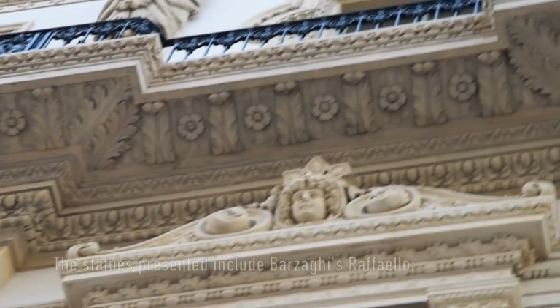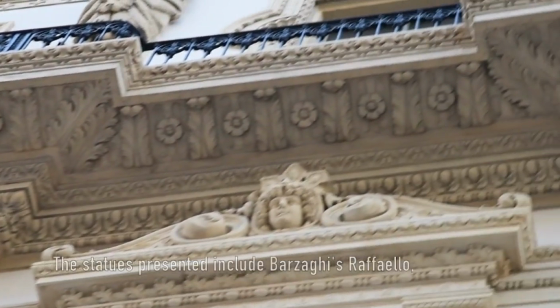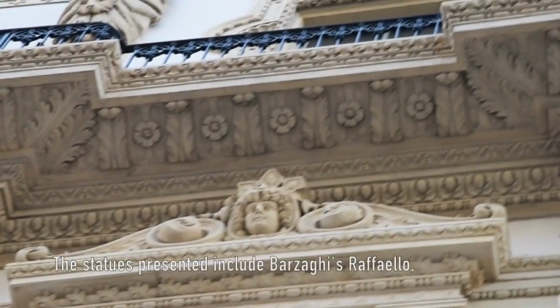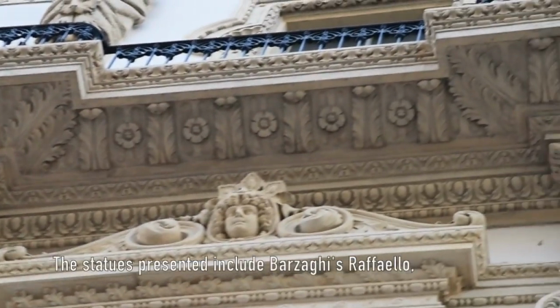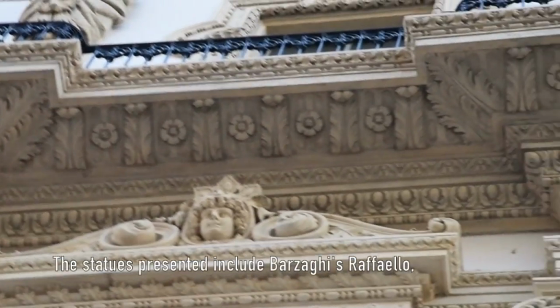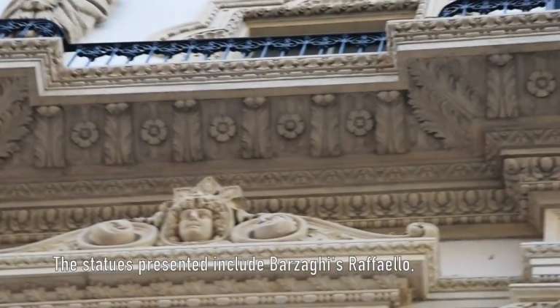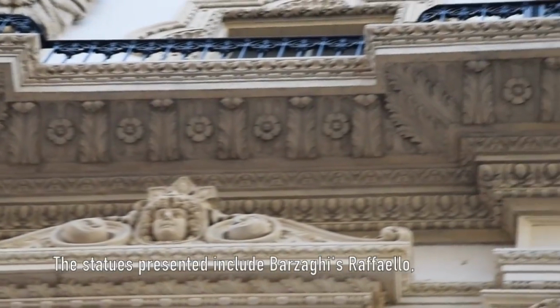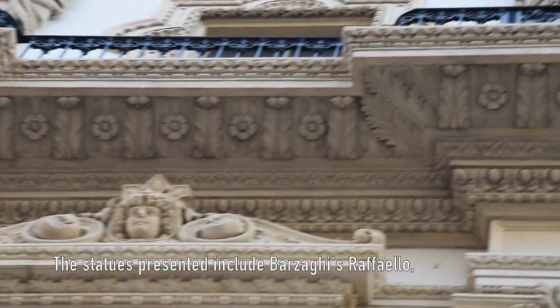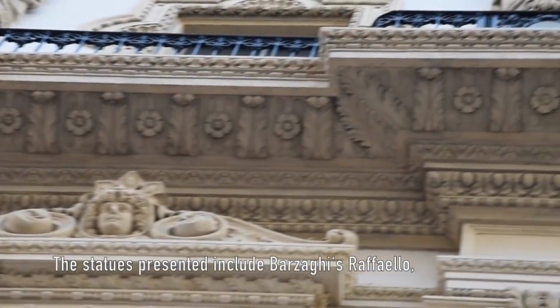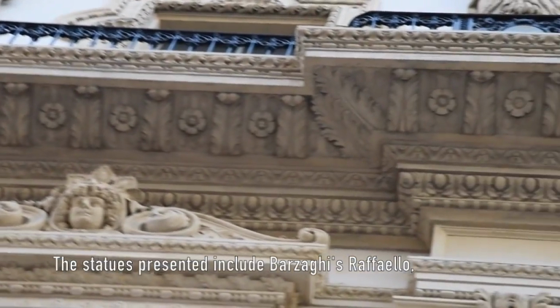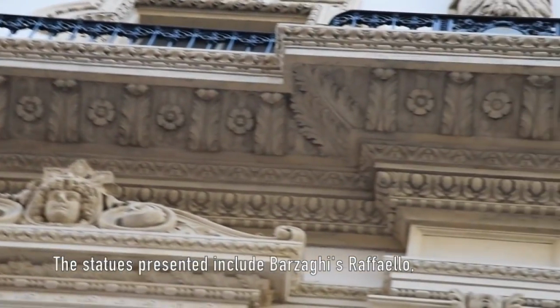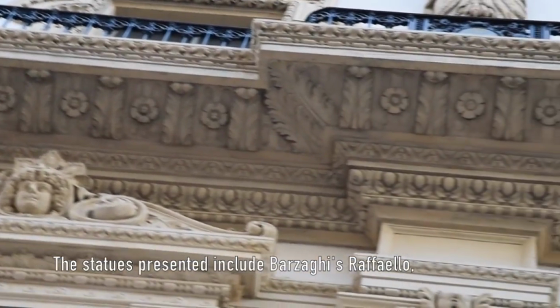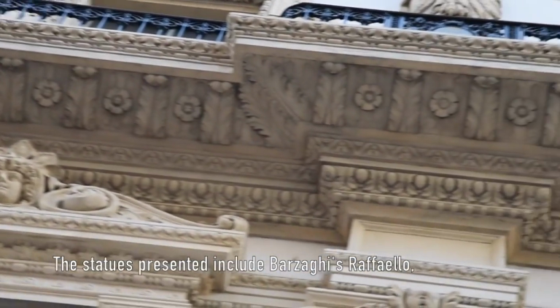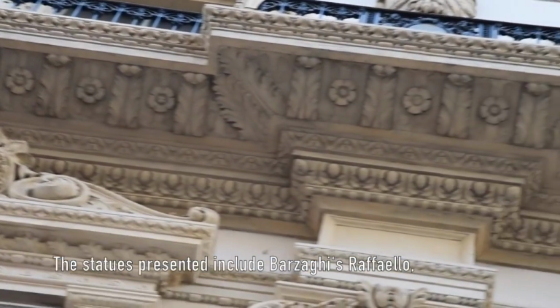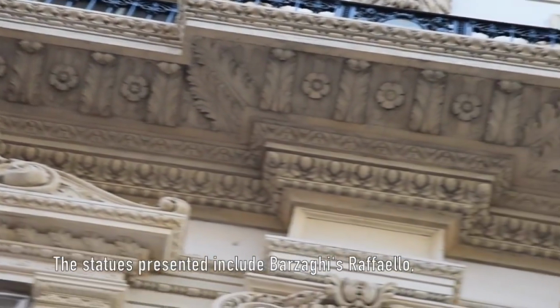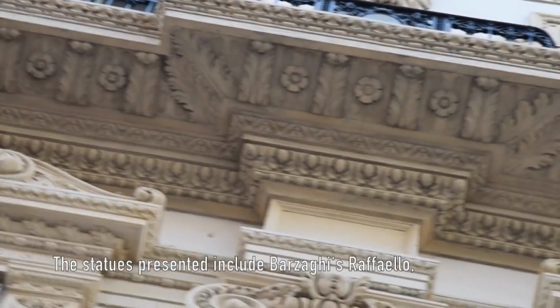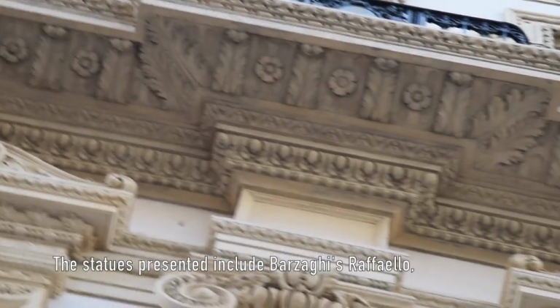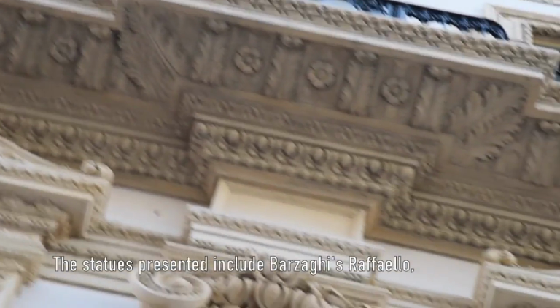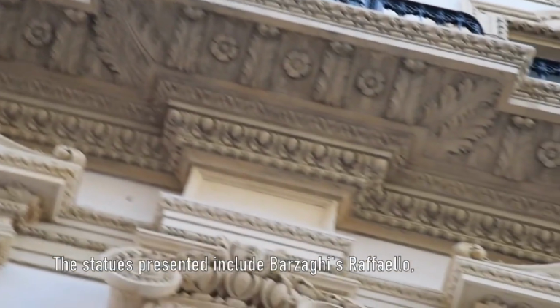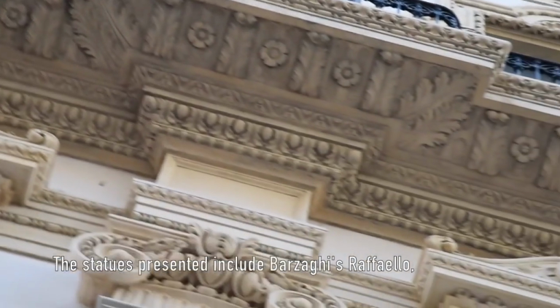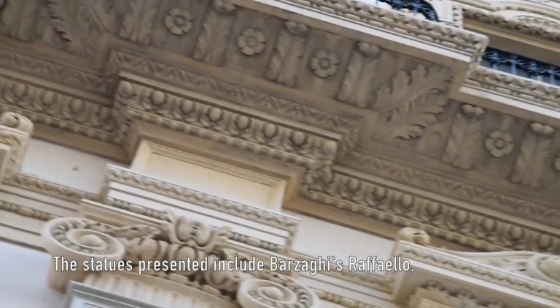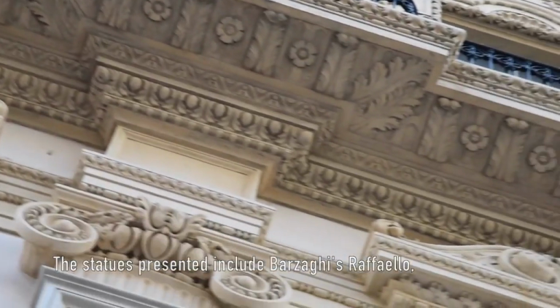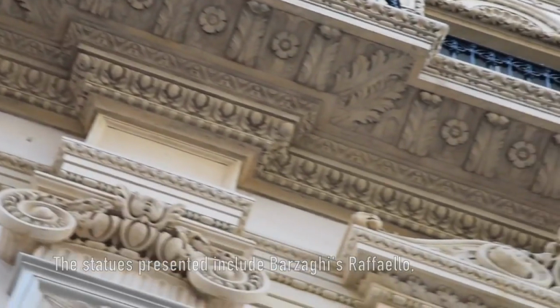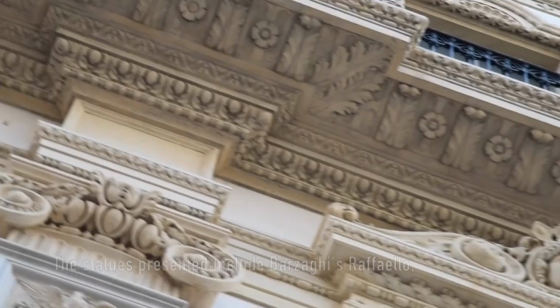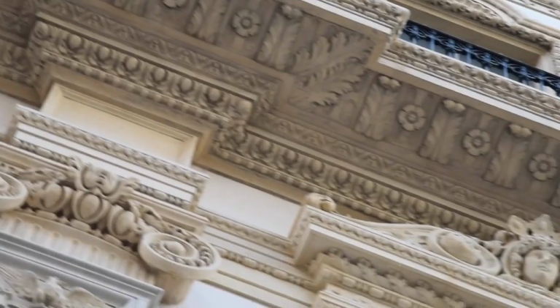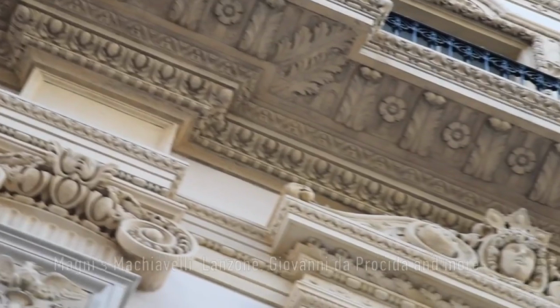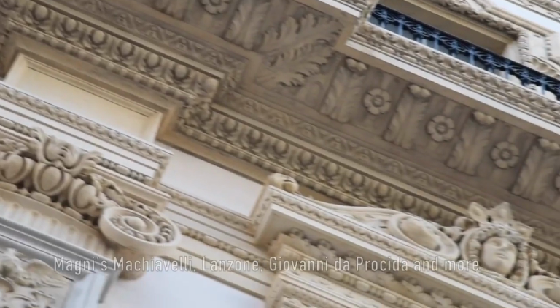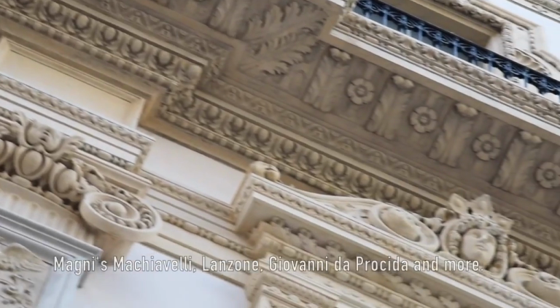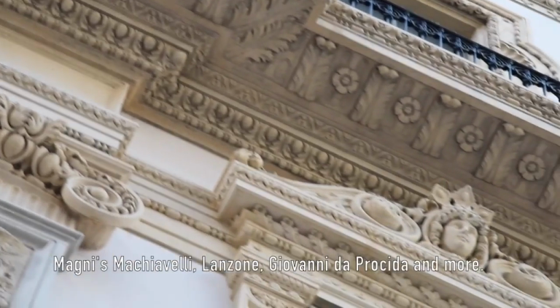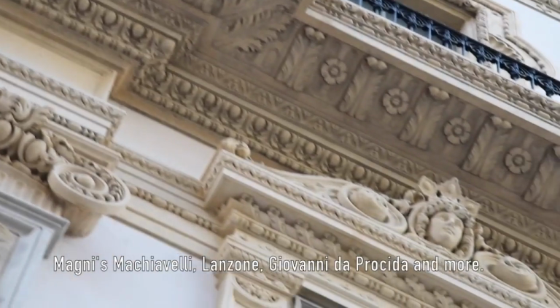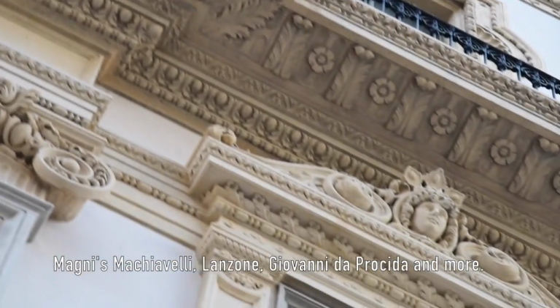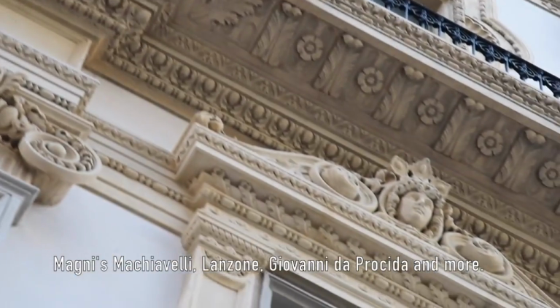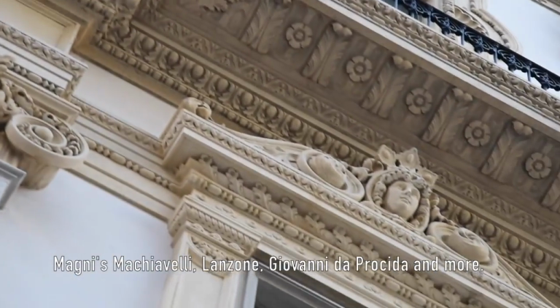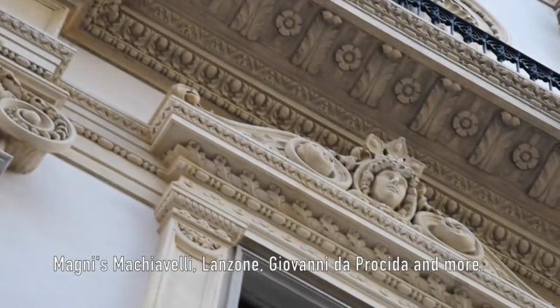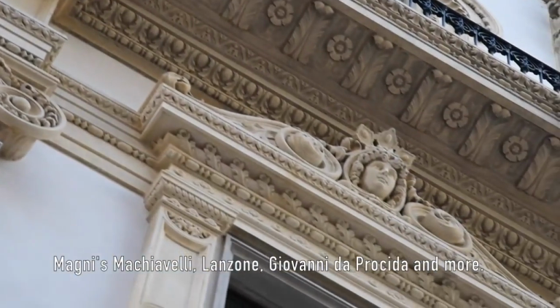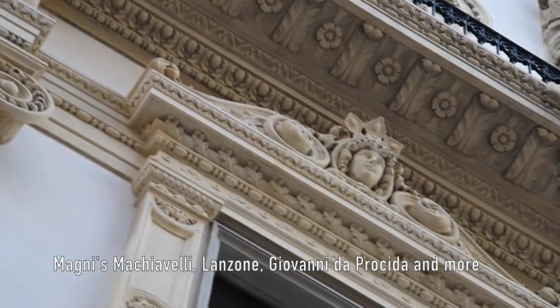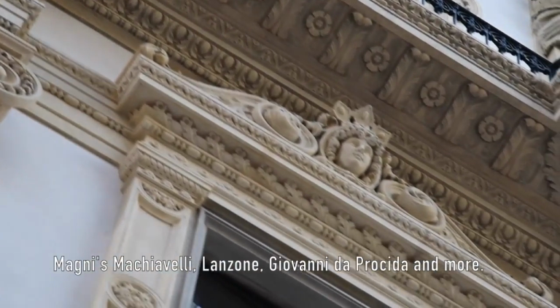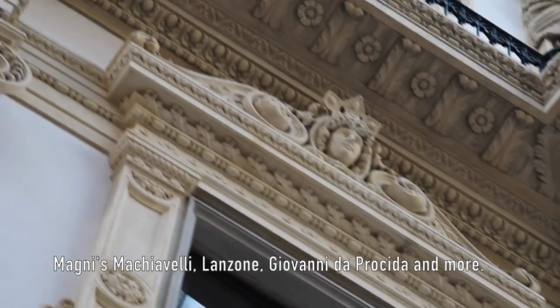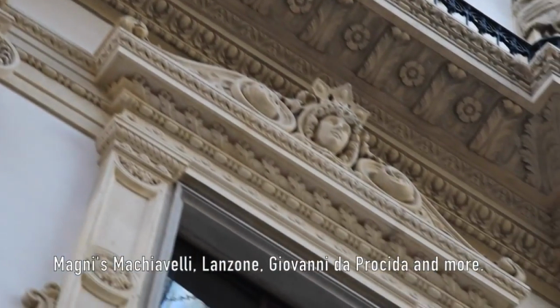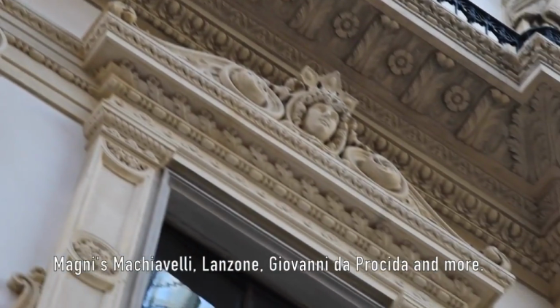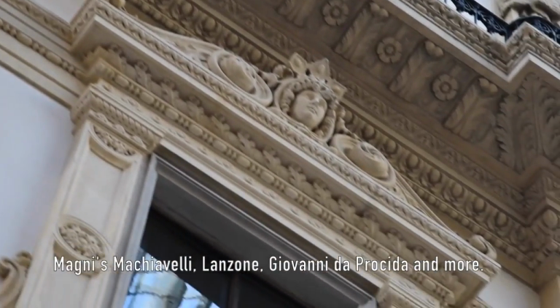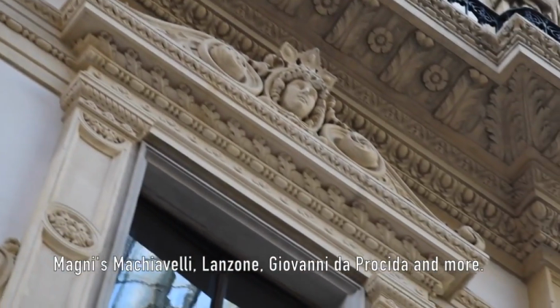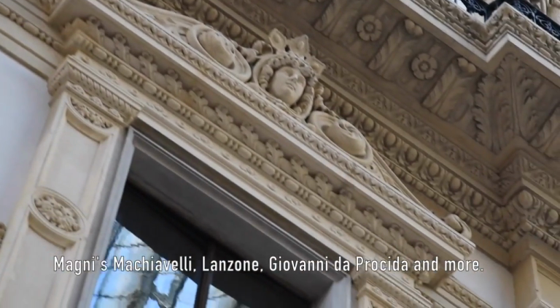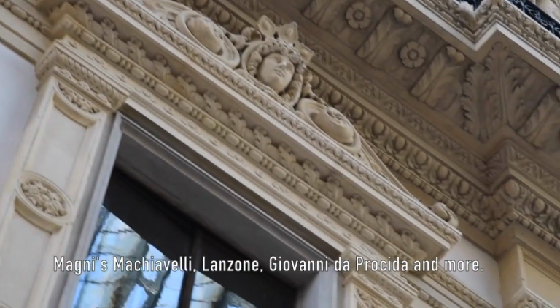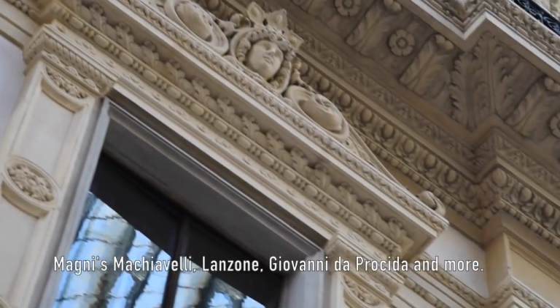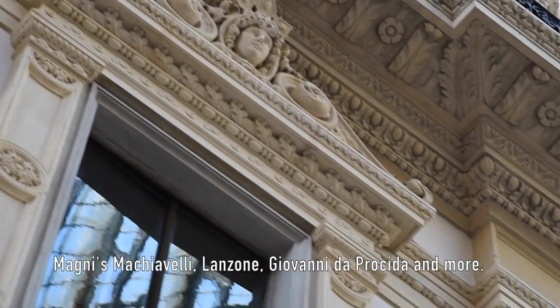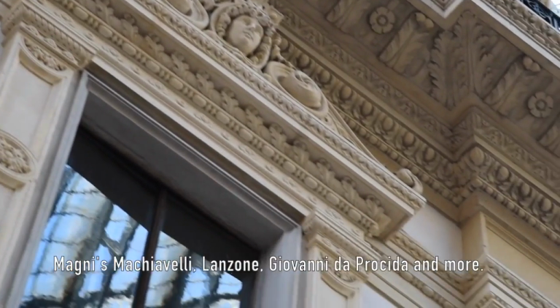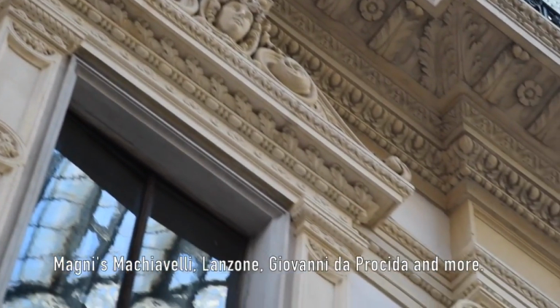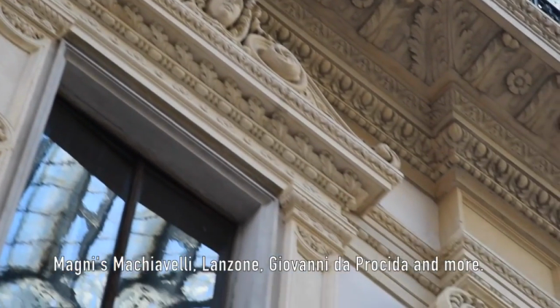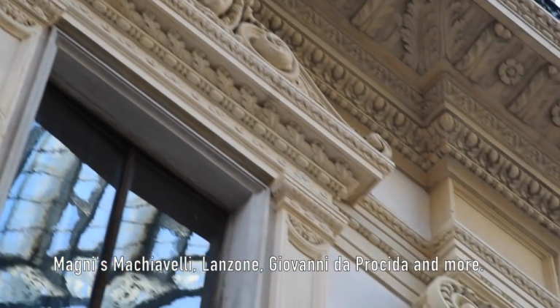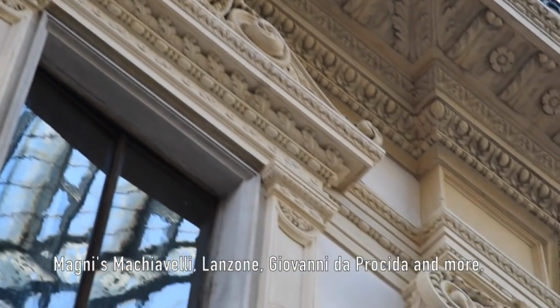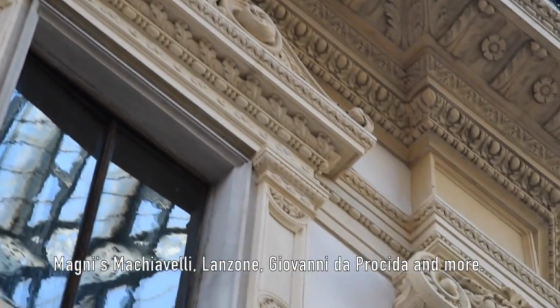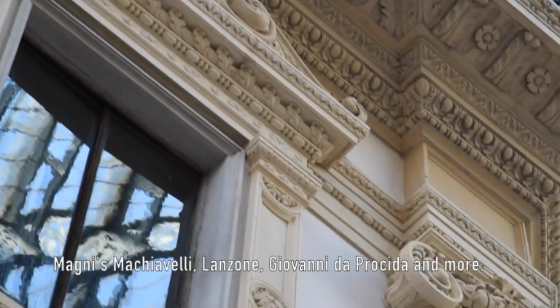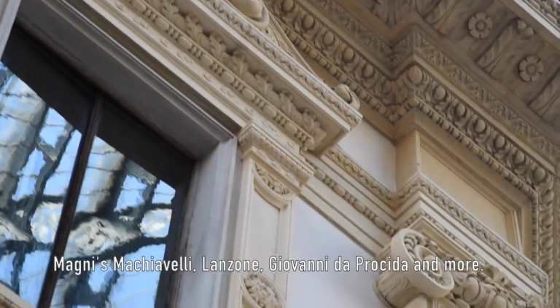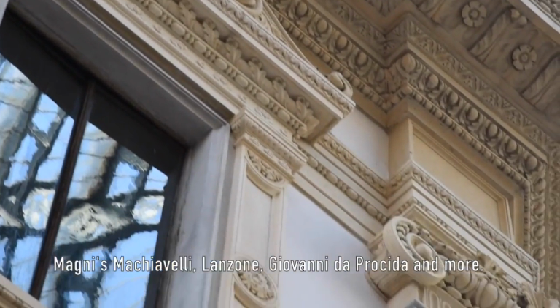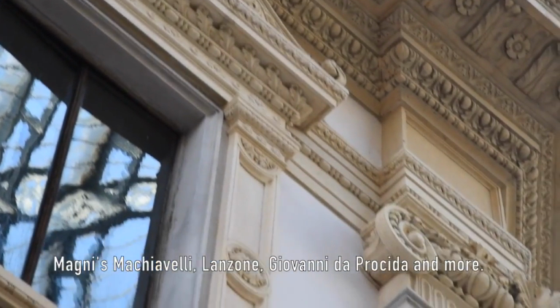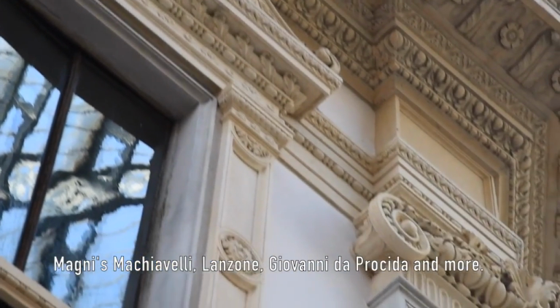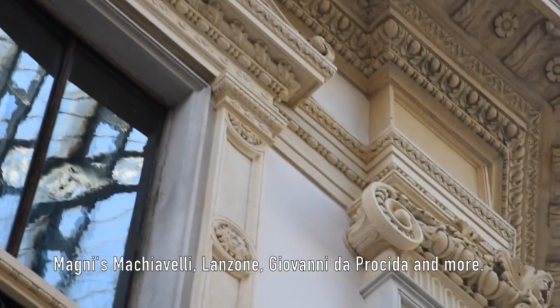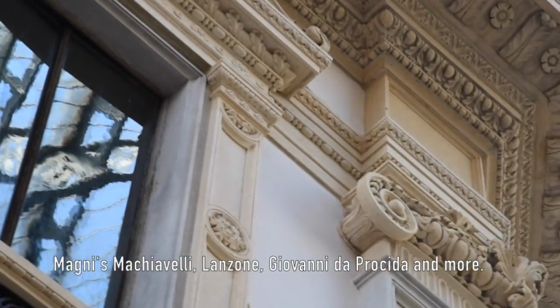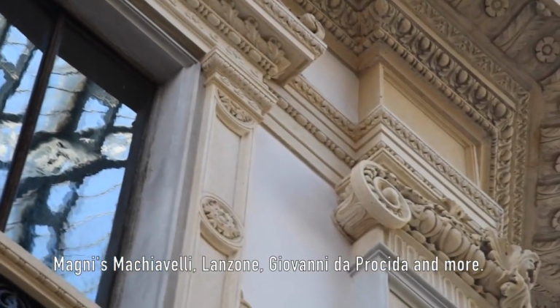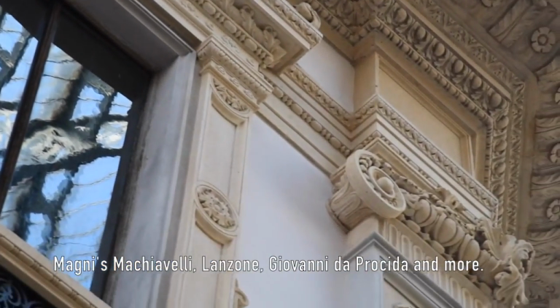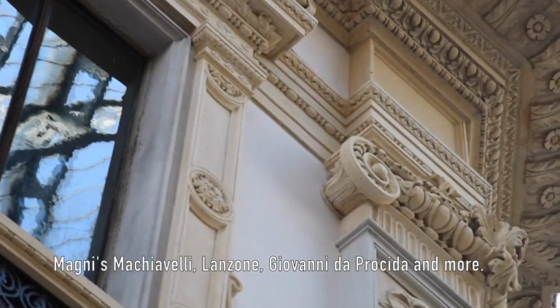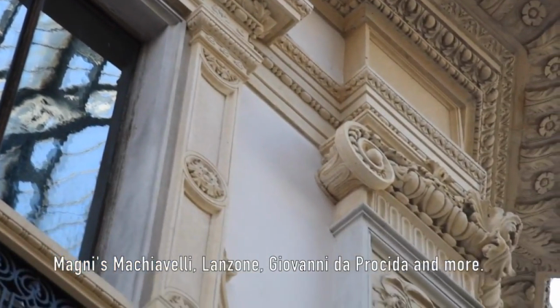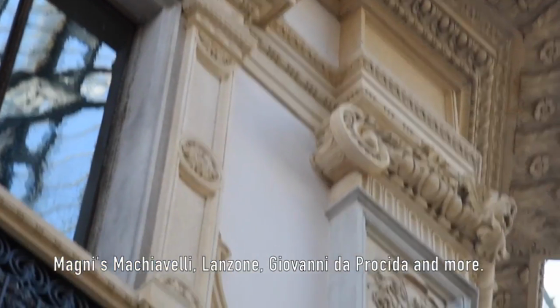The statues presented include Raphael, Niccolò Machiavelli, Leonardo, Giovanni da Procida, and more.